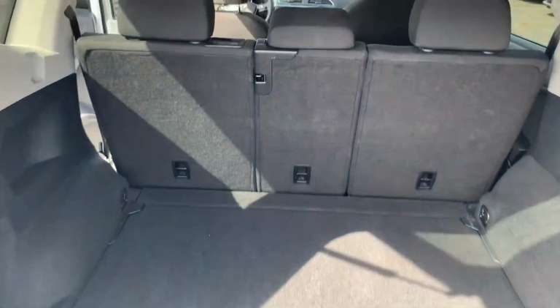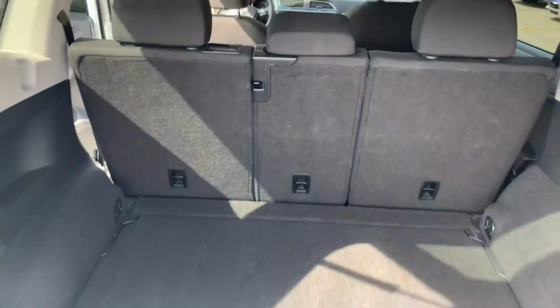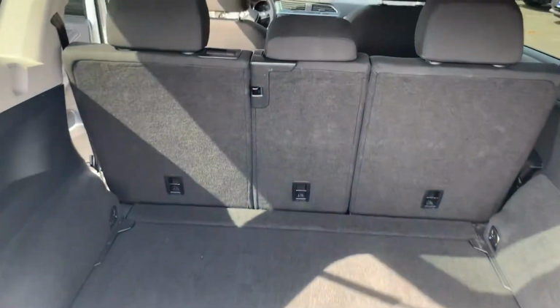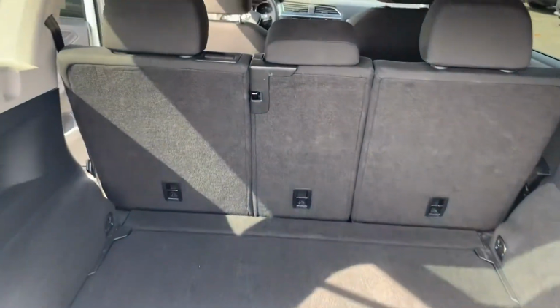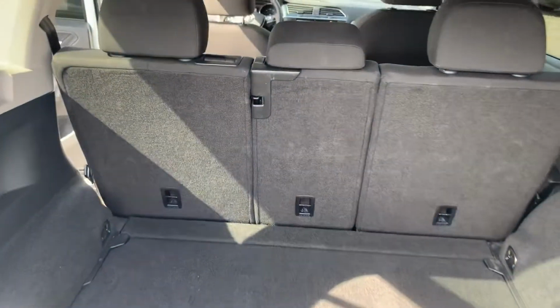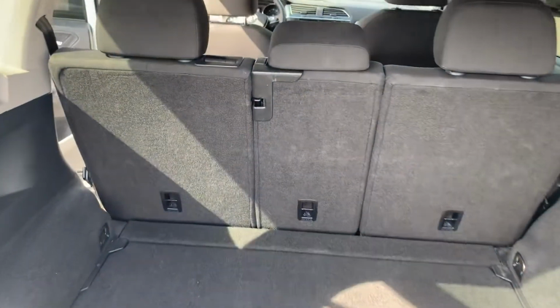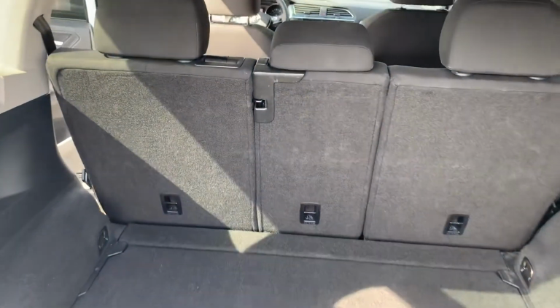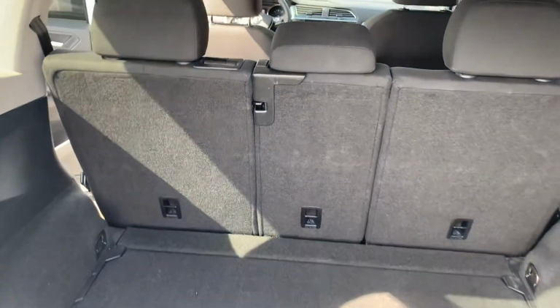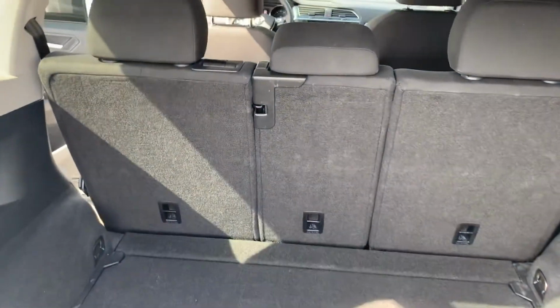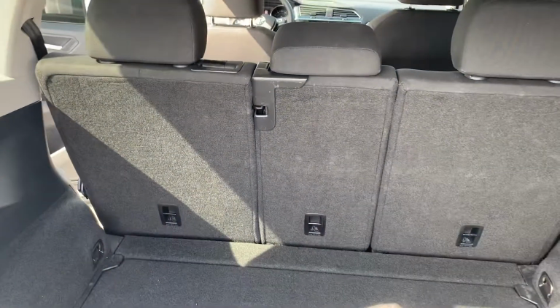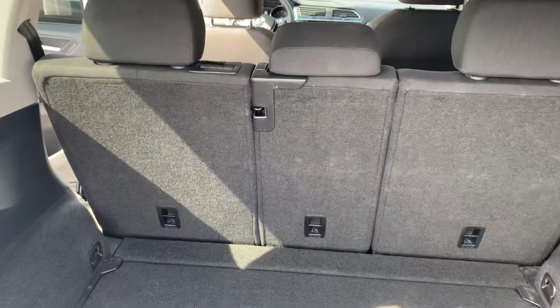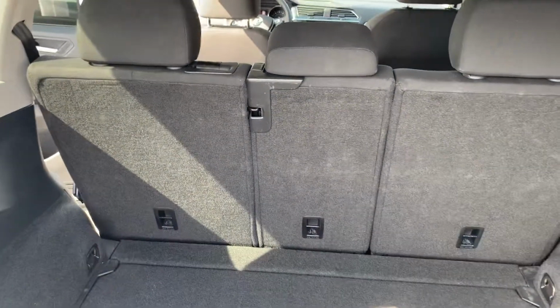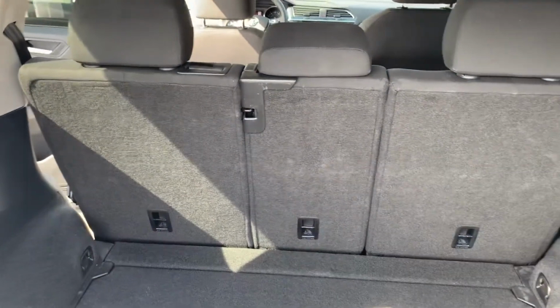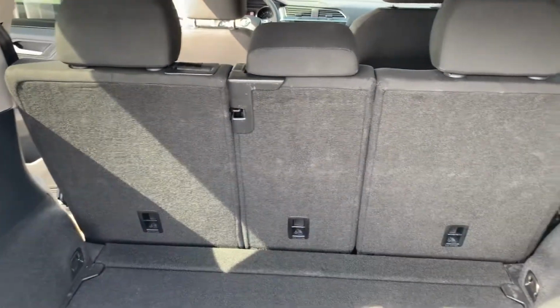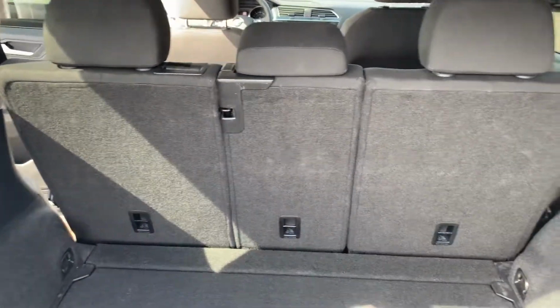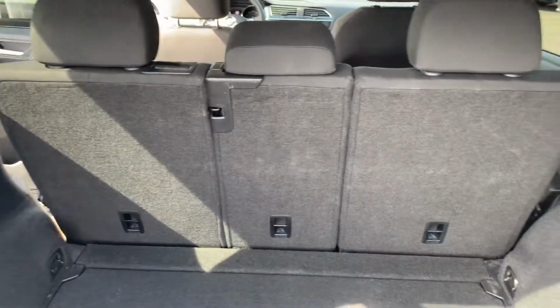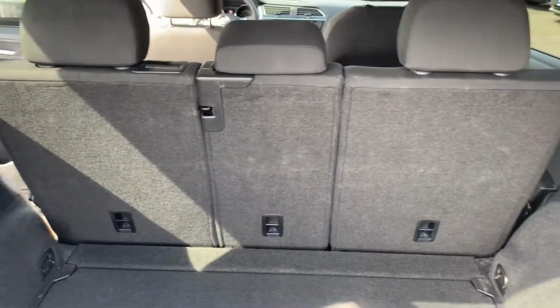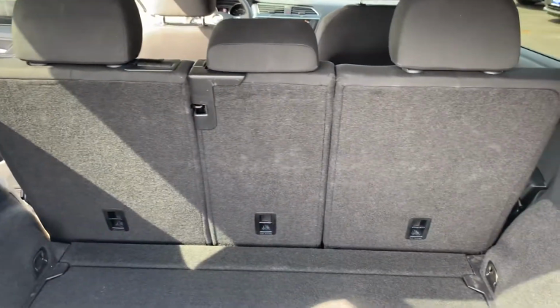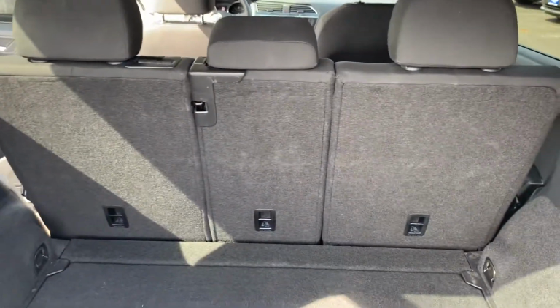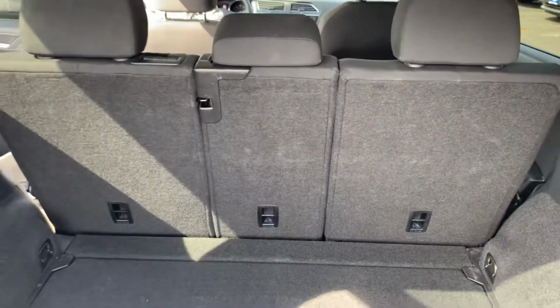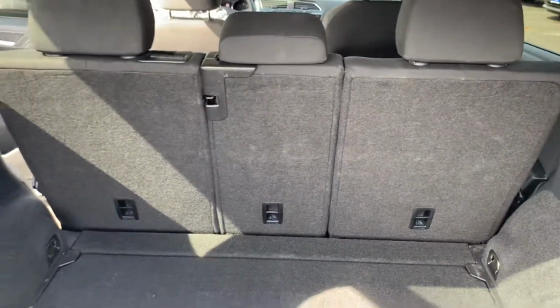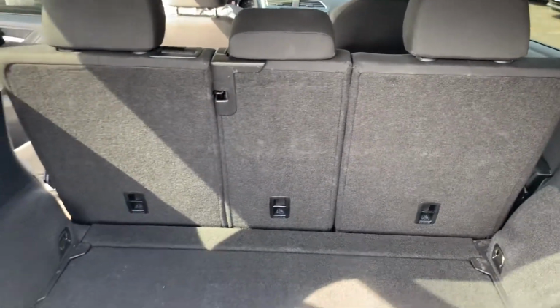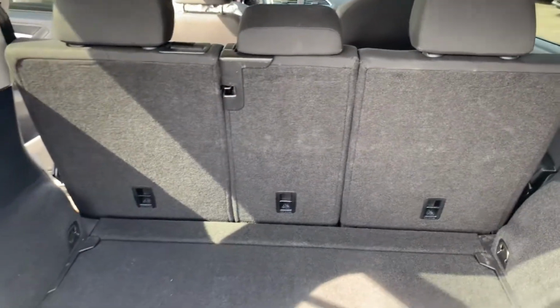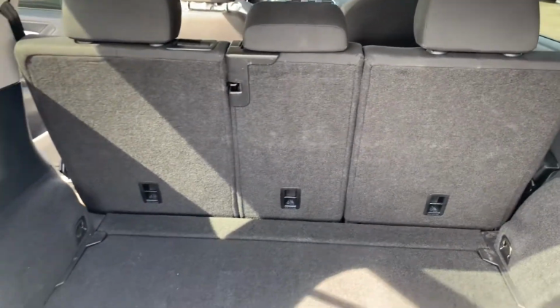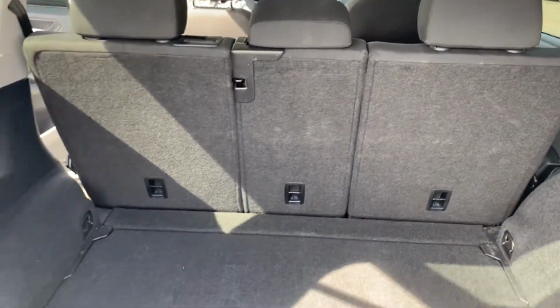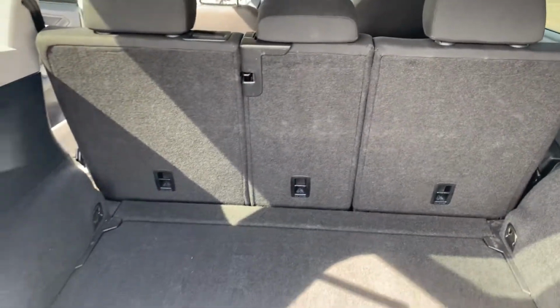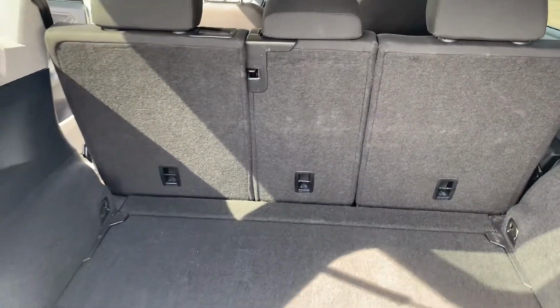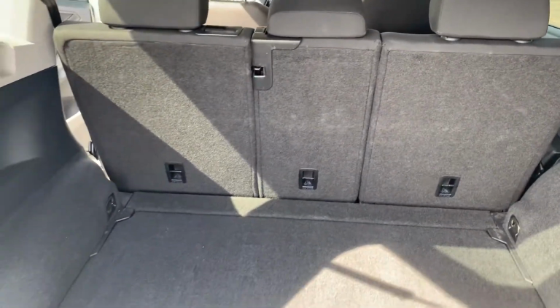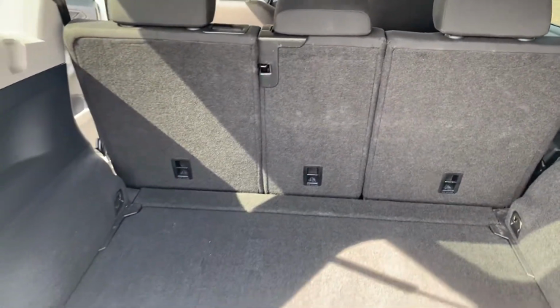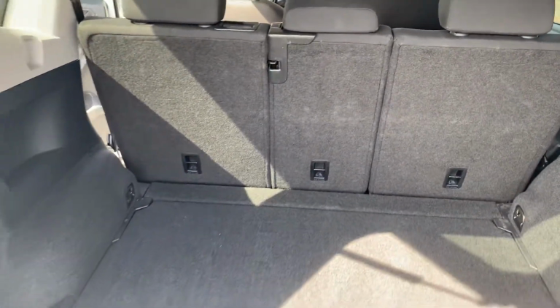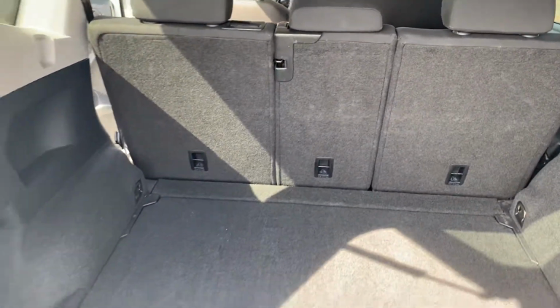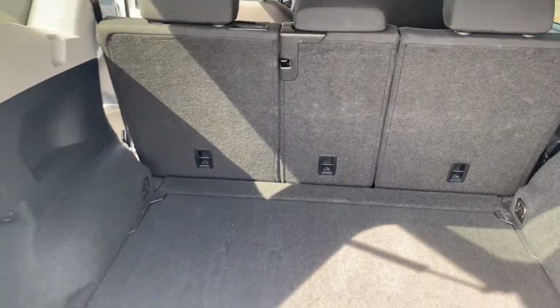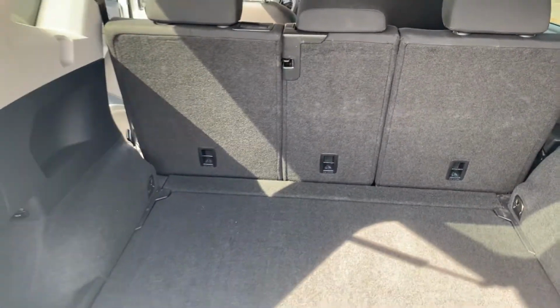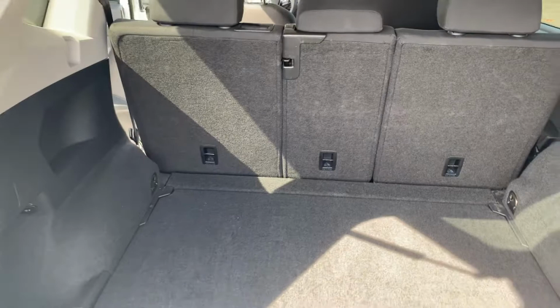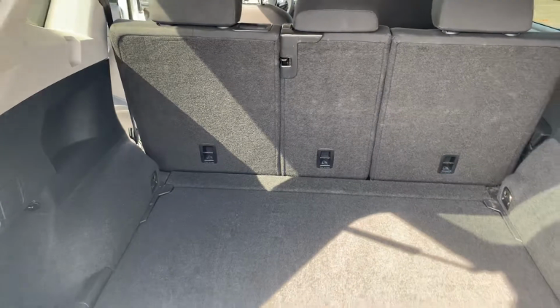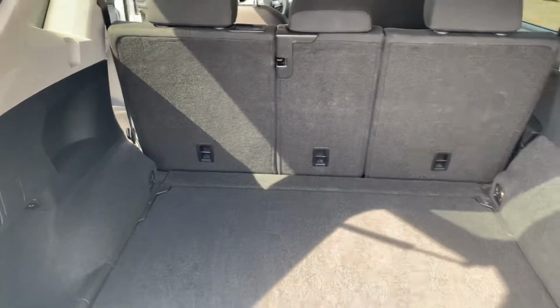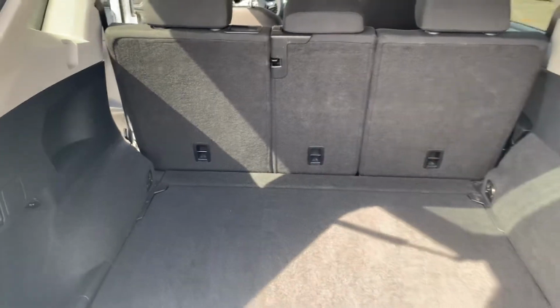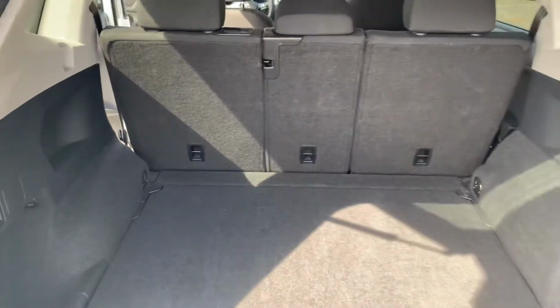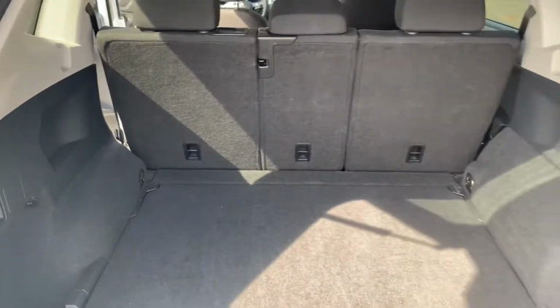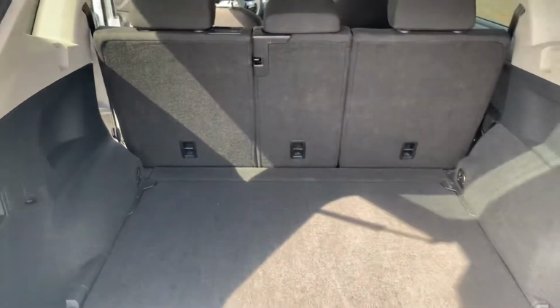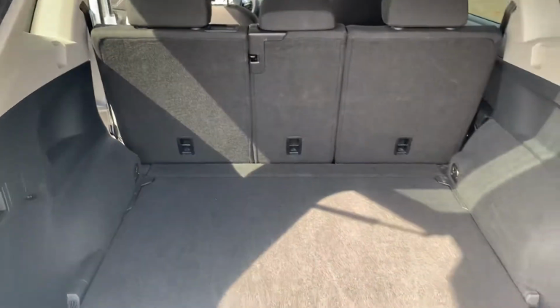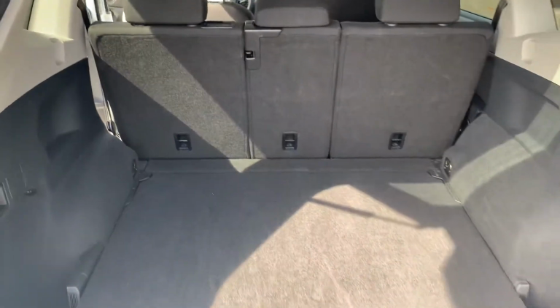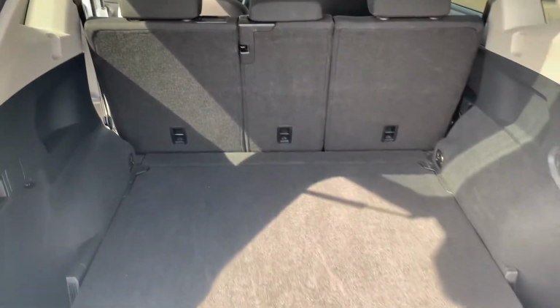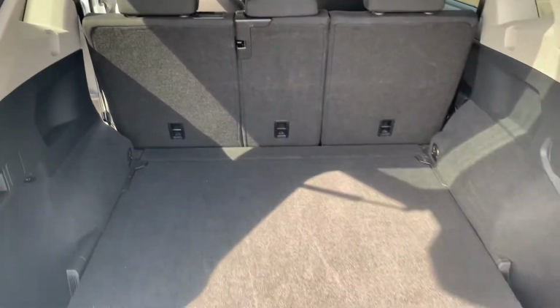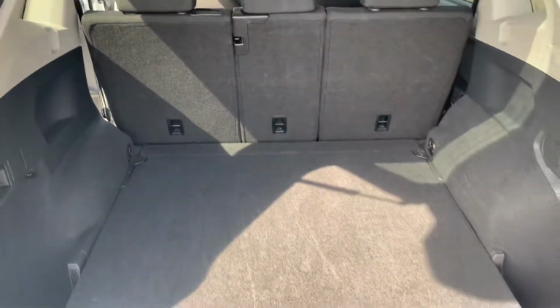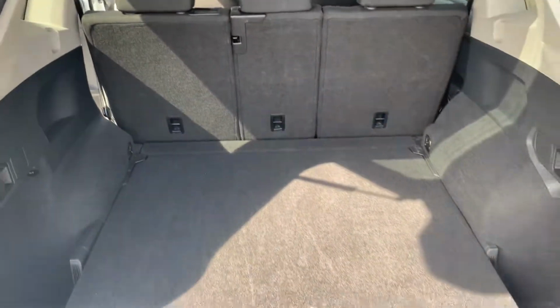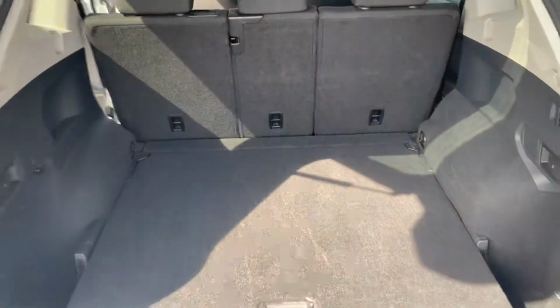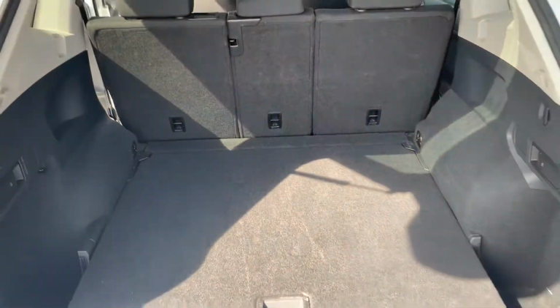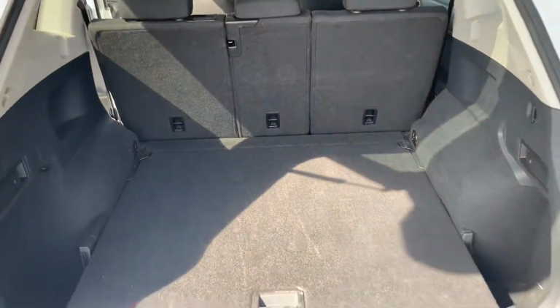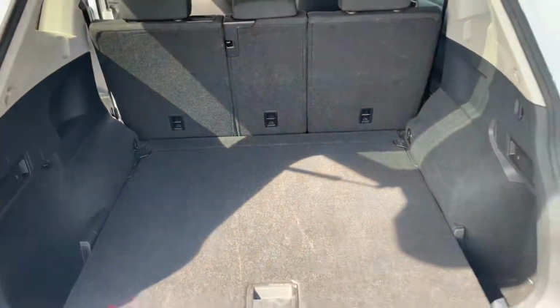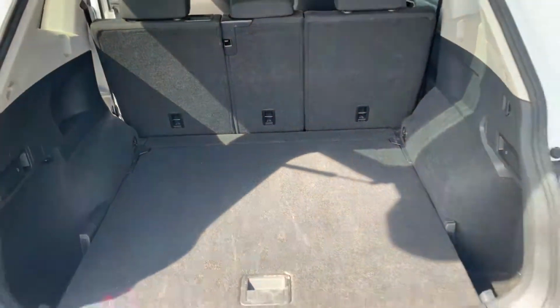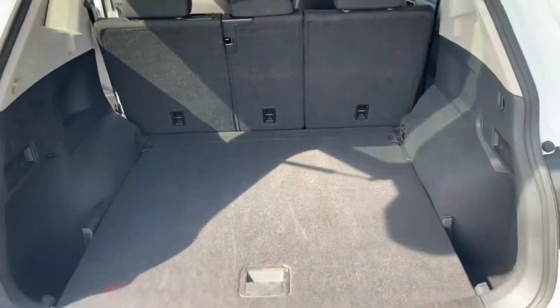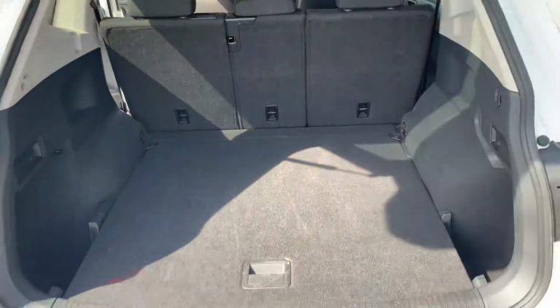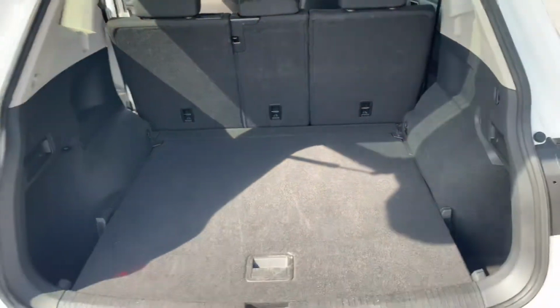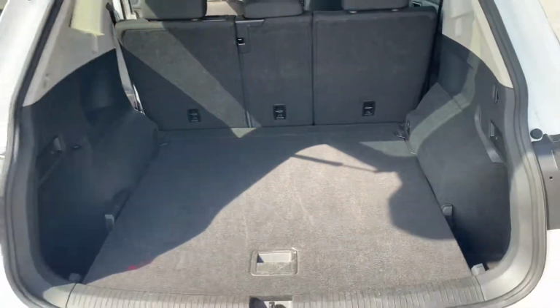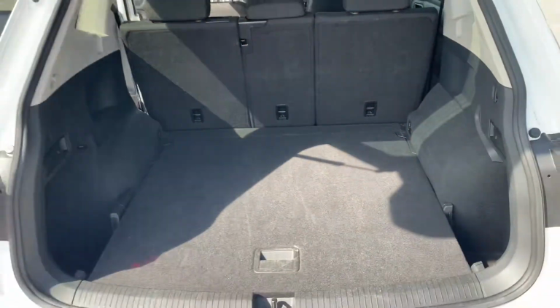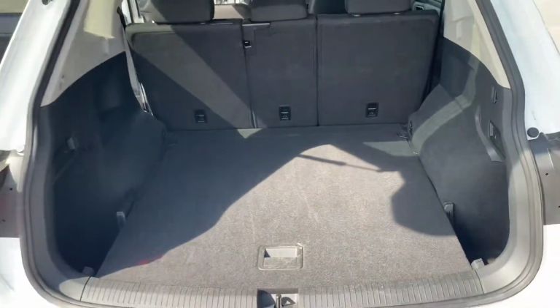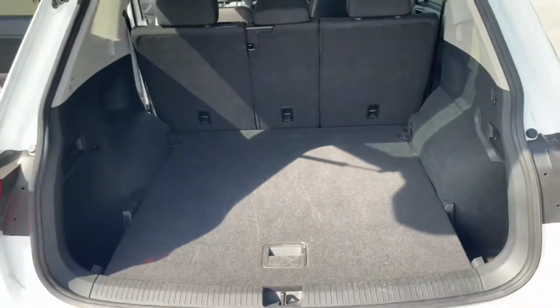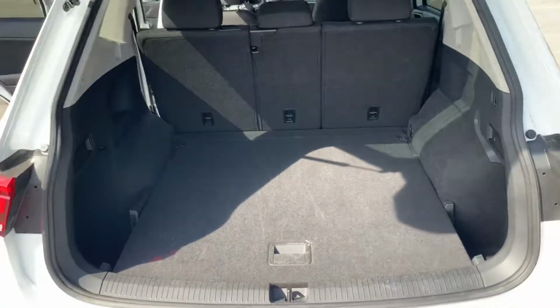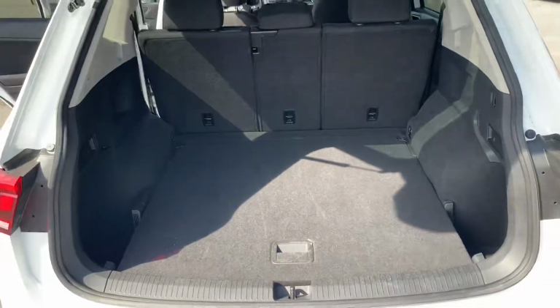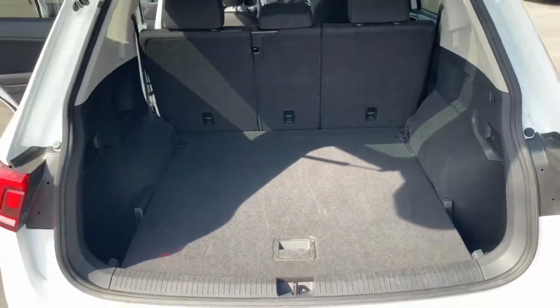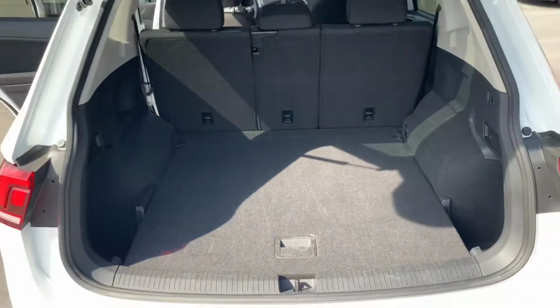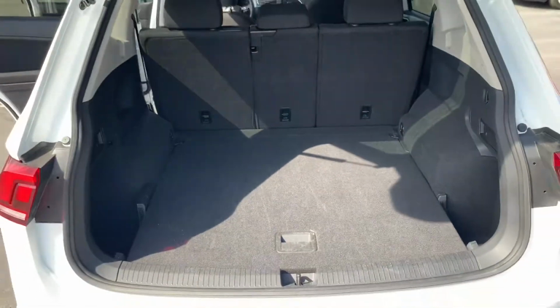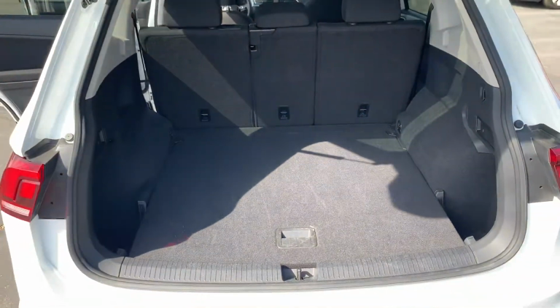Of course the seats fold down. I'll shoot this video over to you — take a peek, let me know what you think.